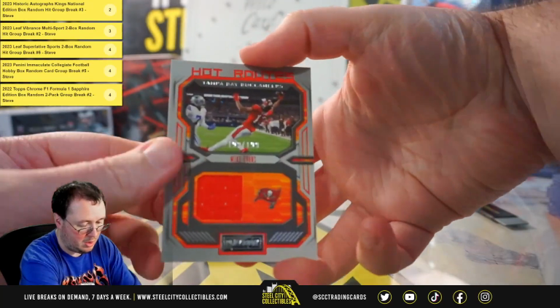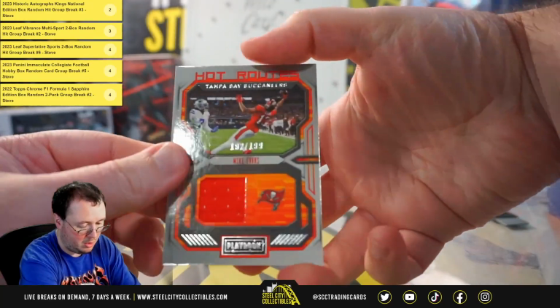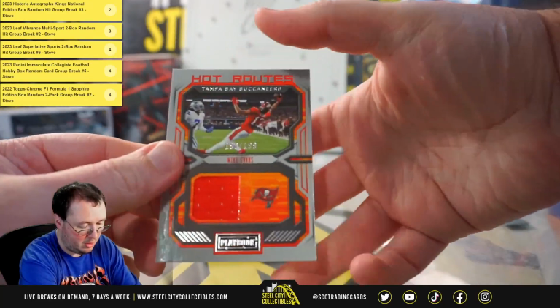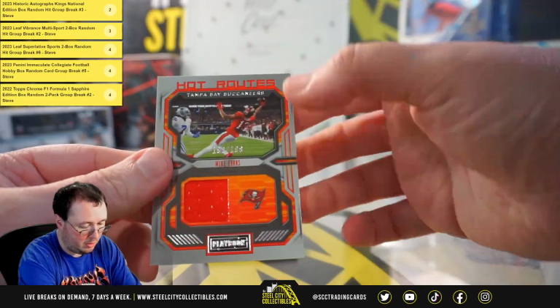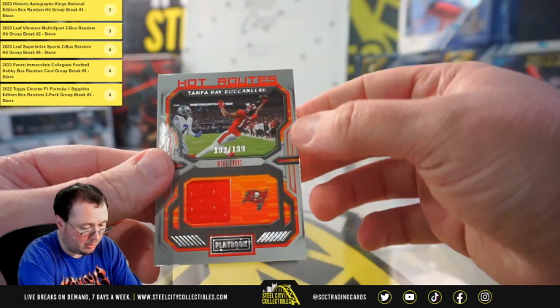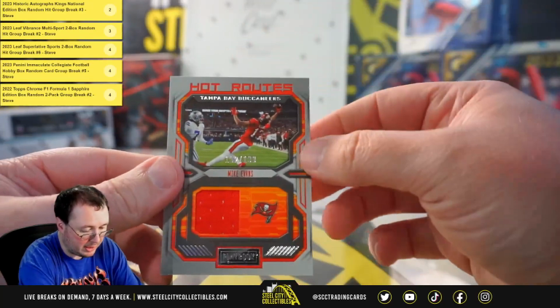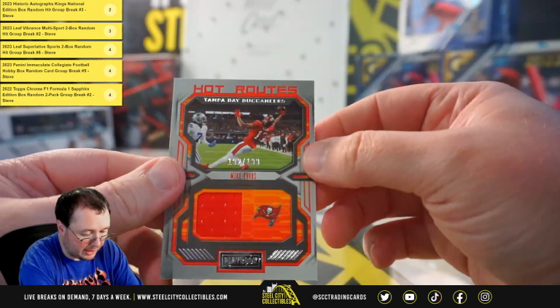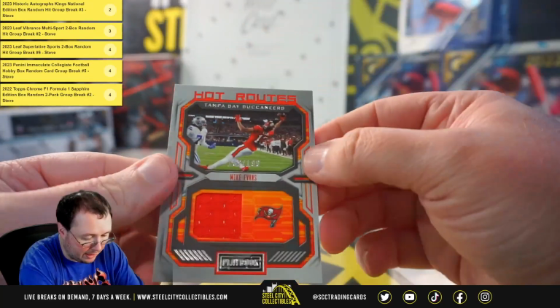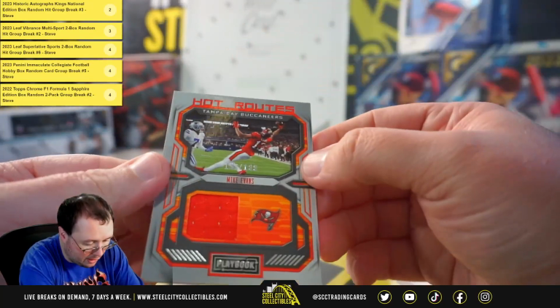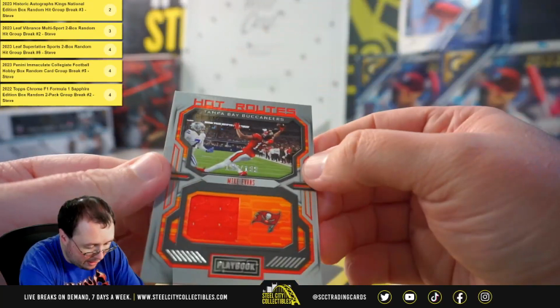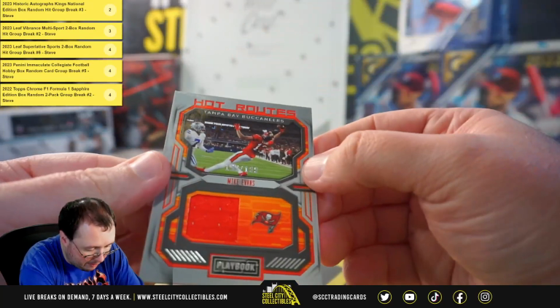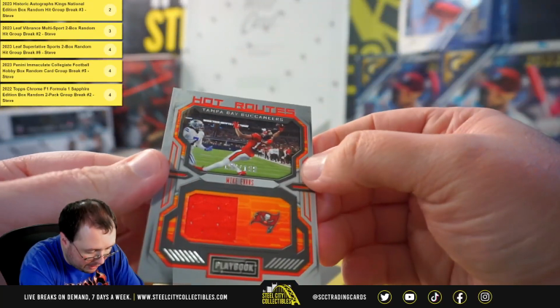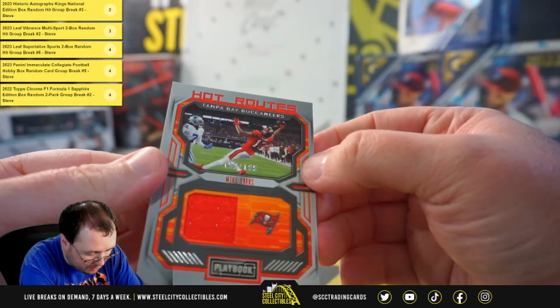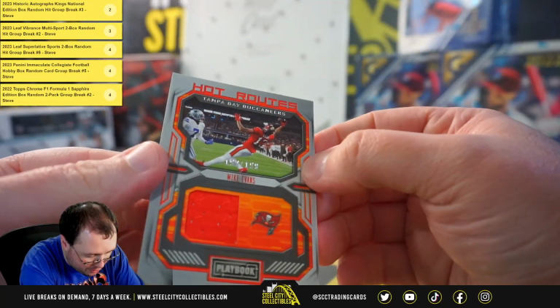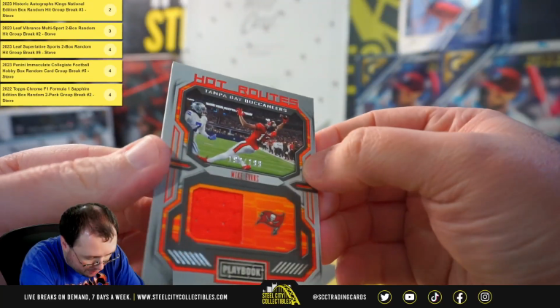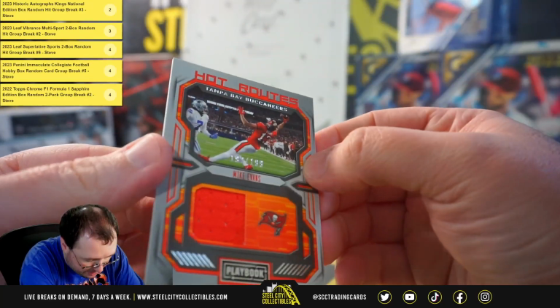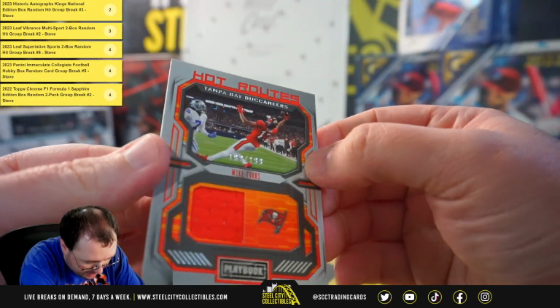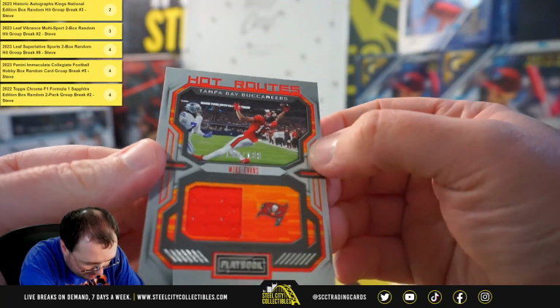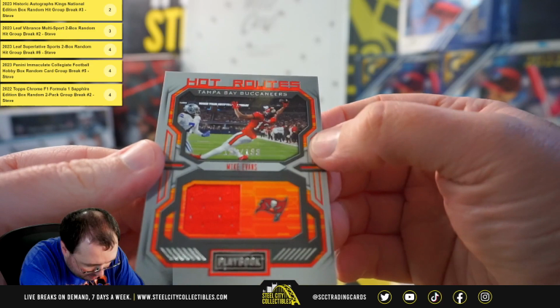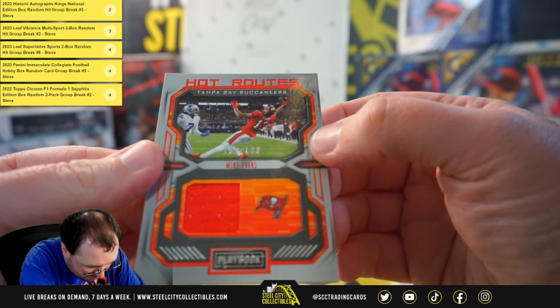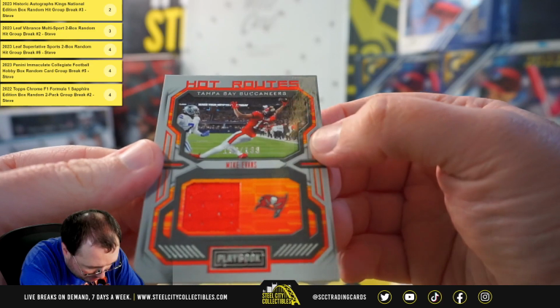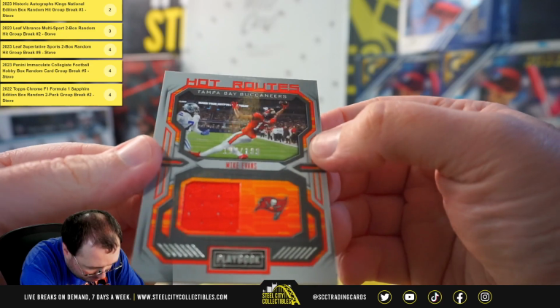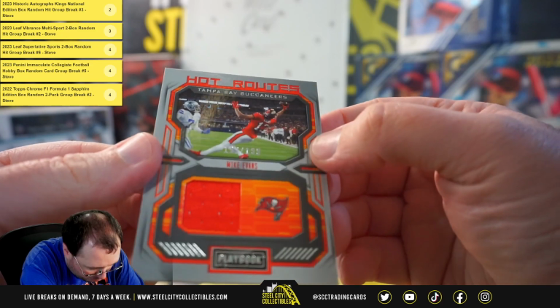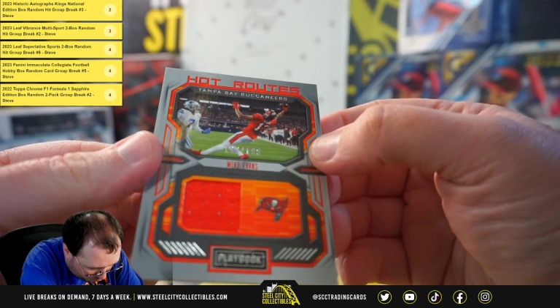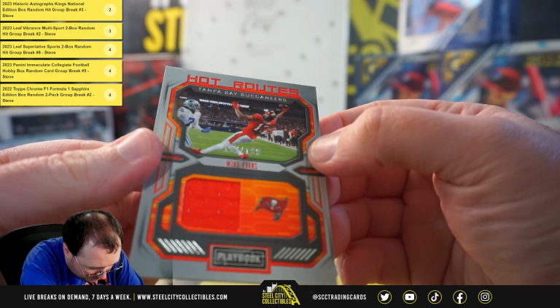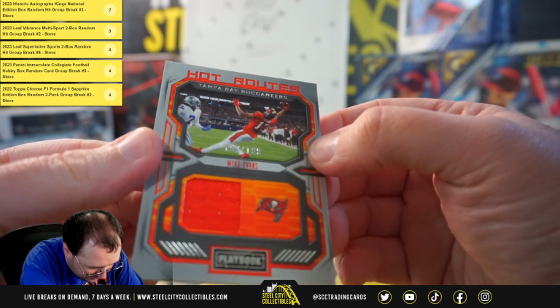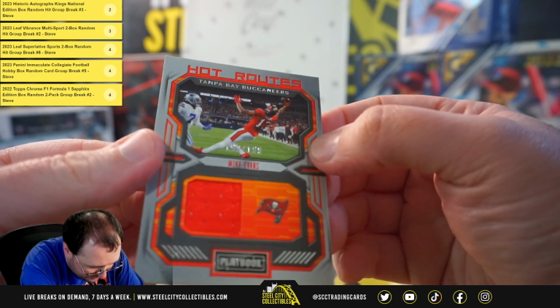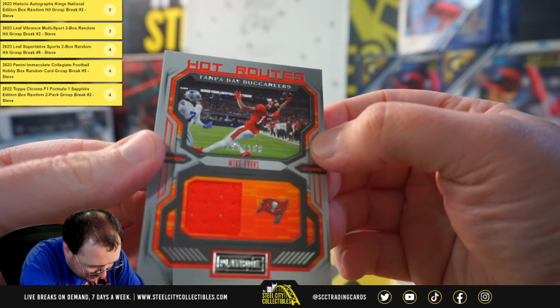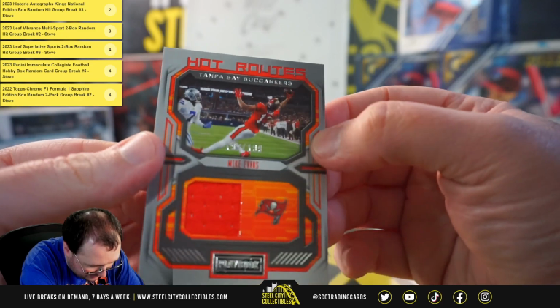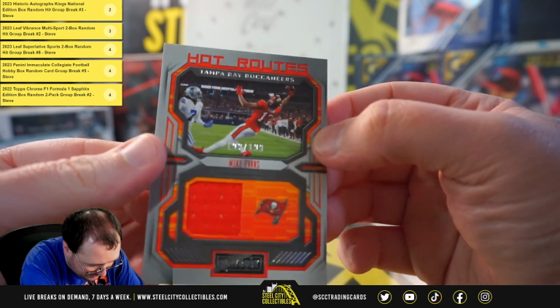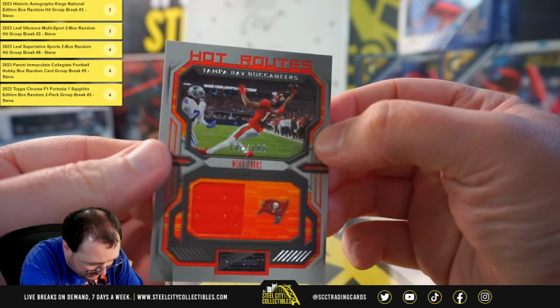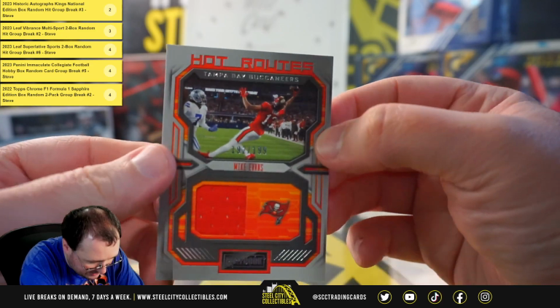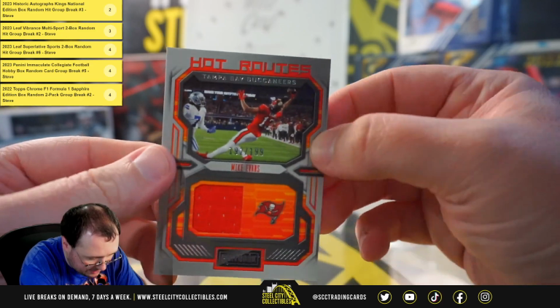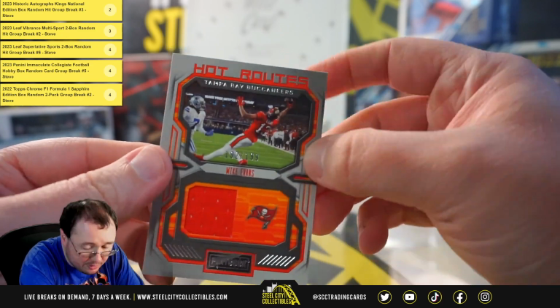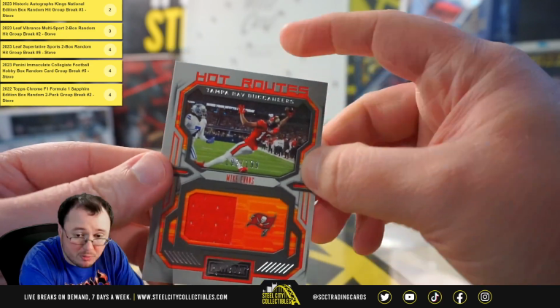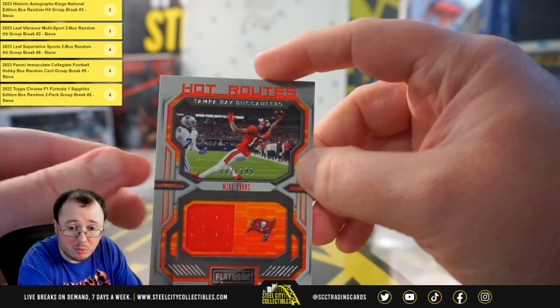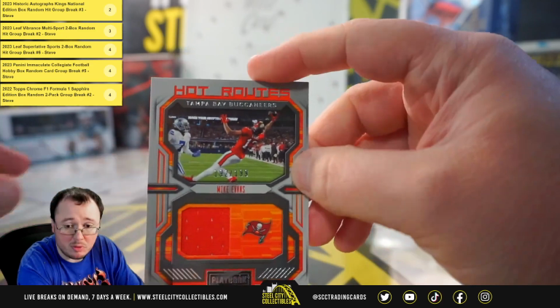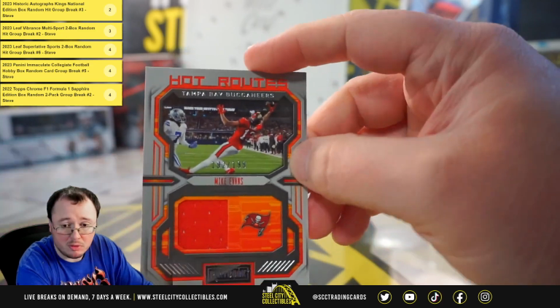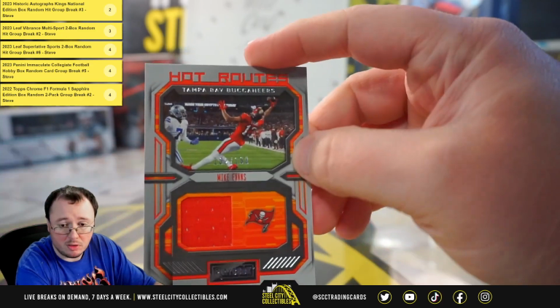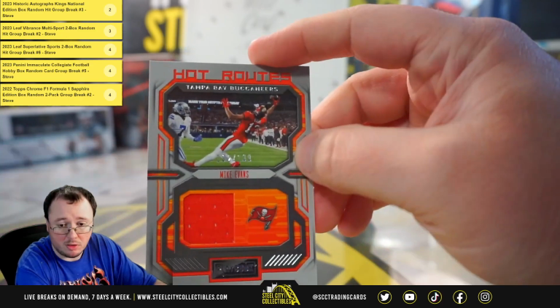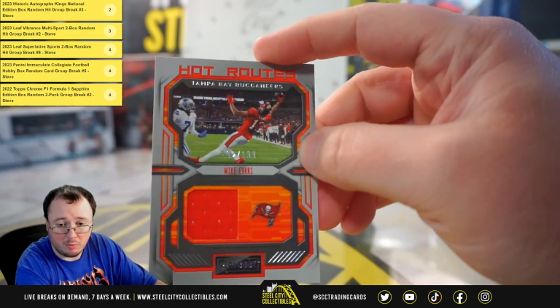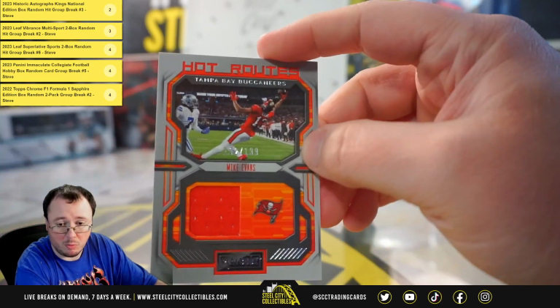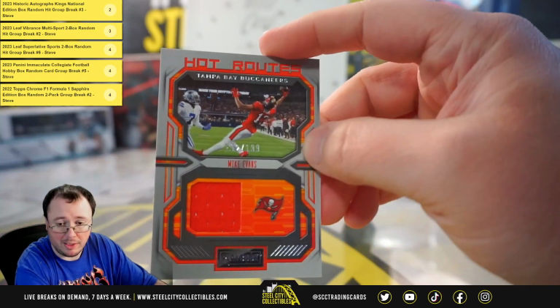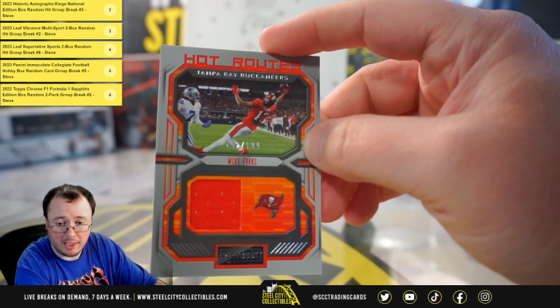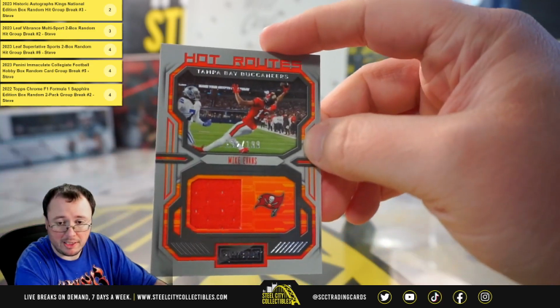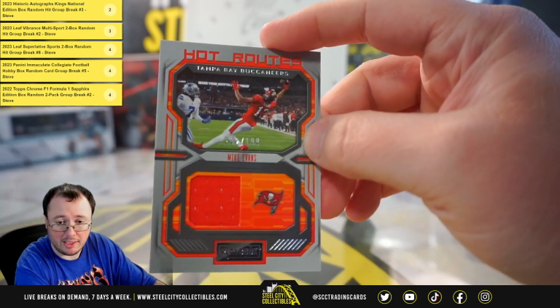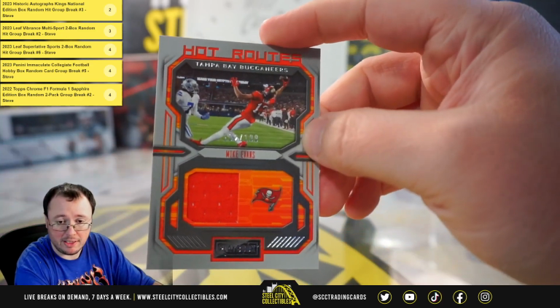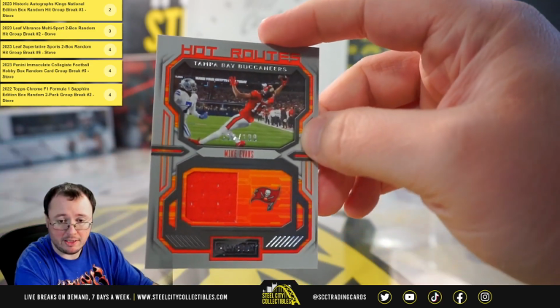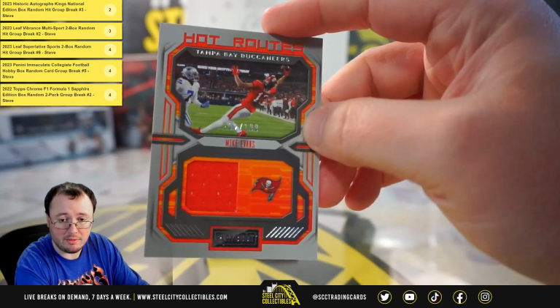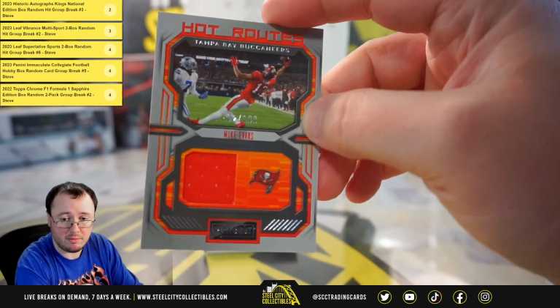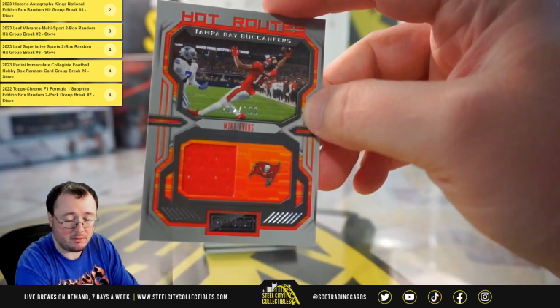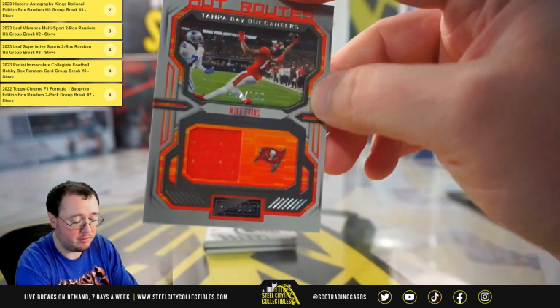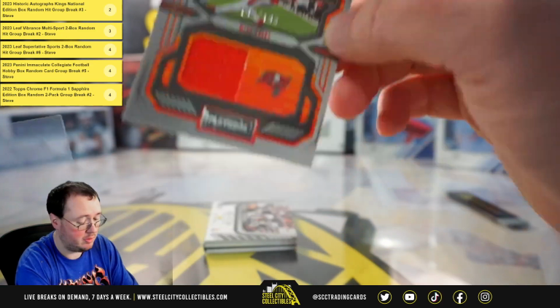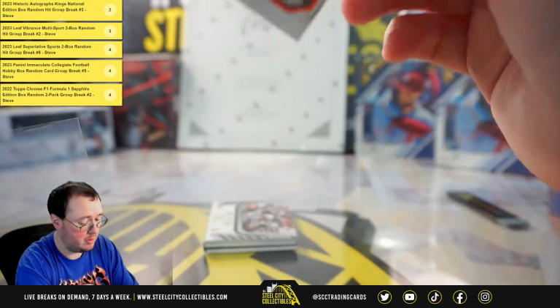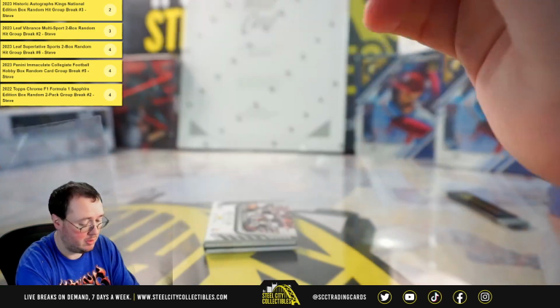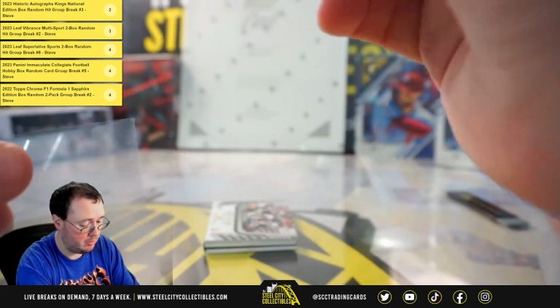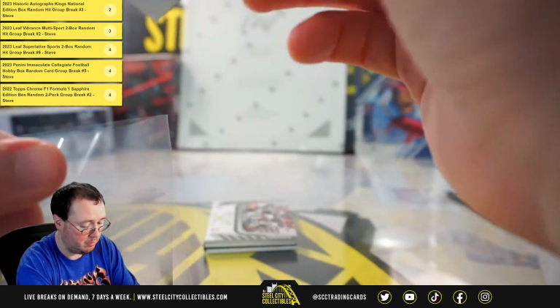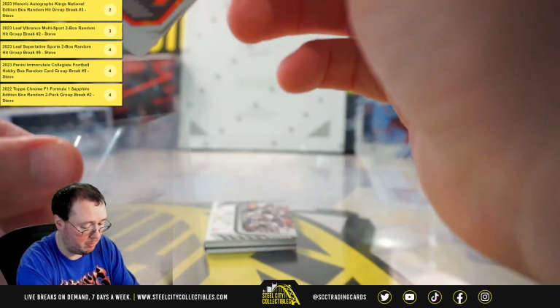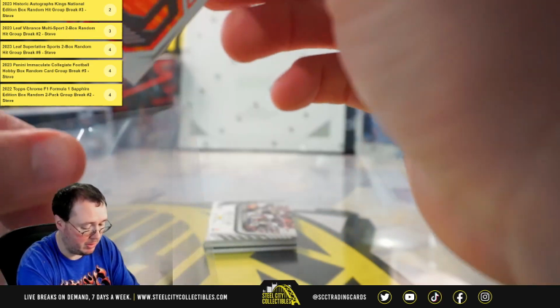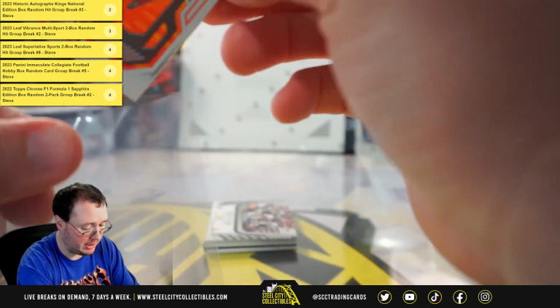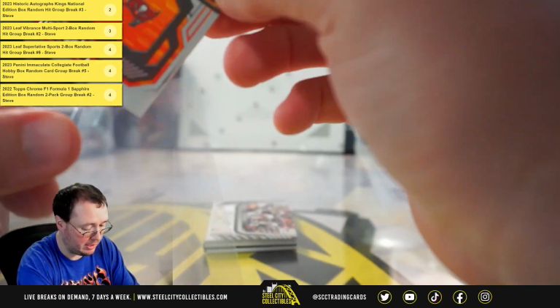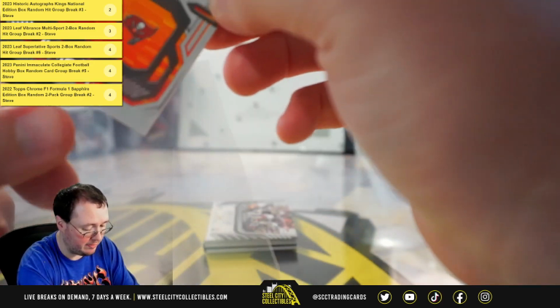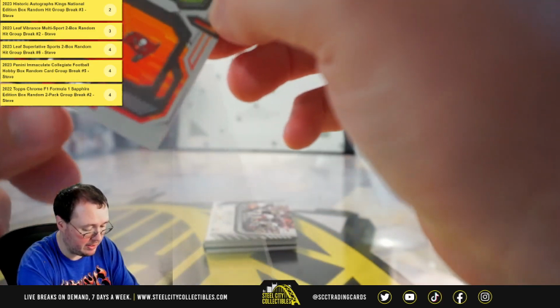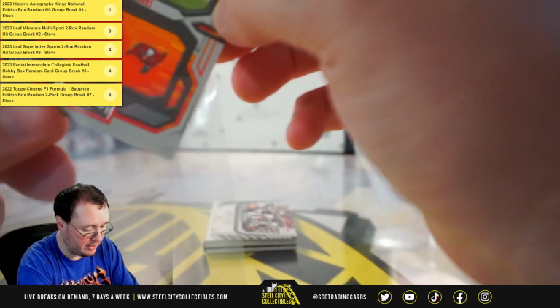And I get a Hot Routes jersey, number 192 of 199, Mike Evans.